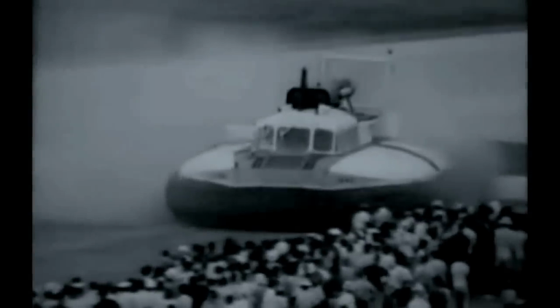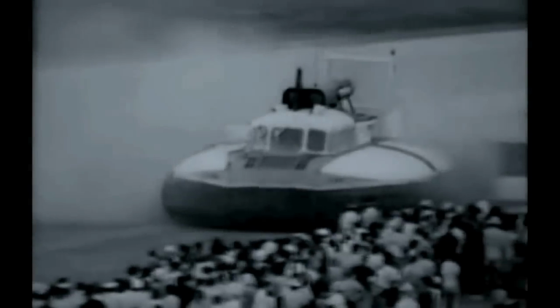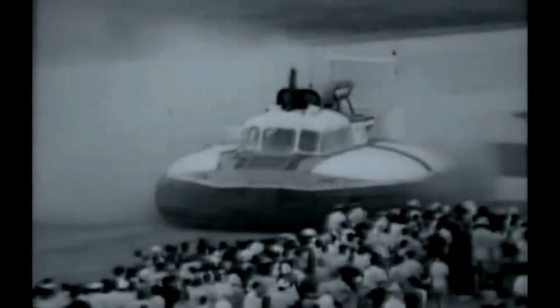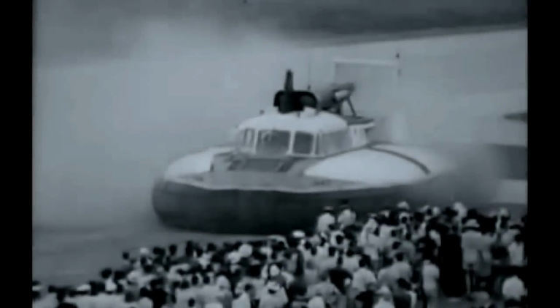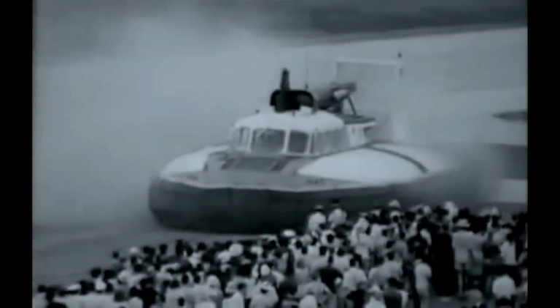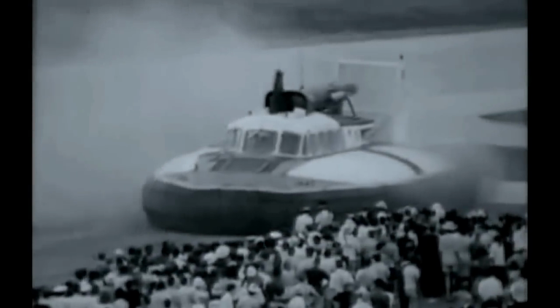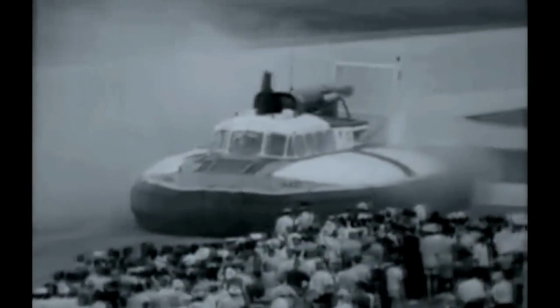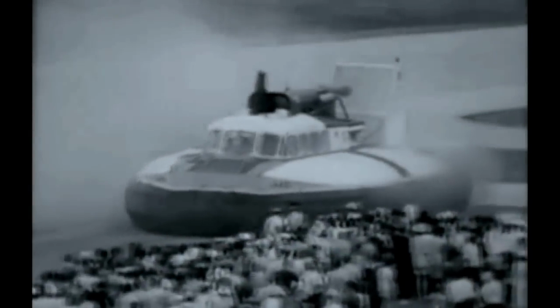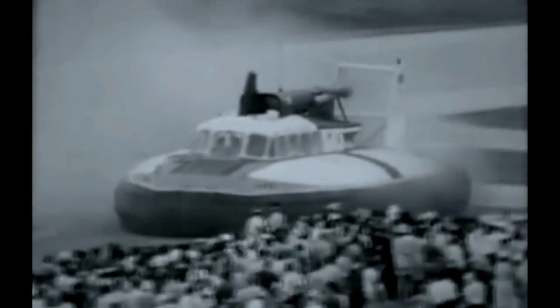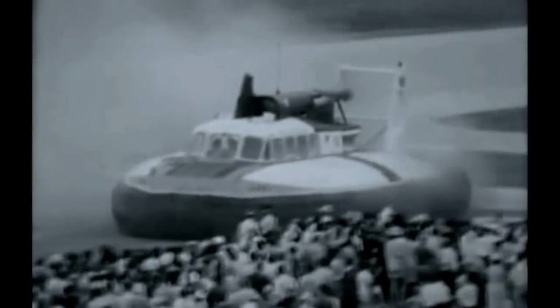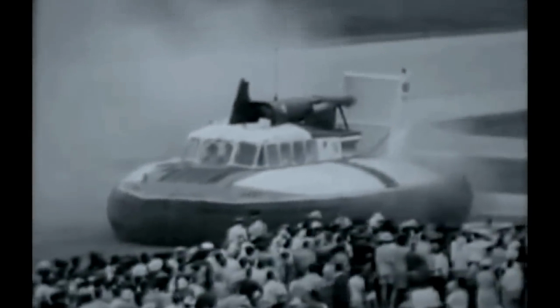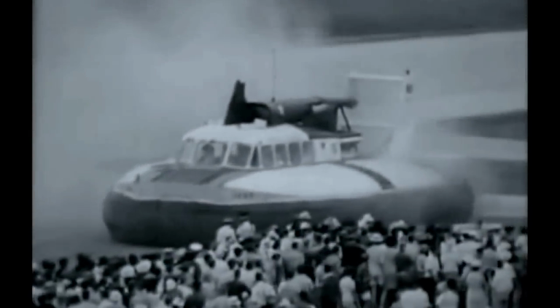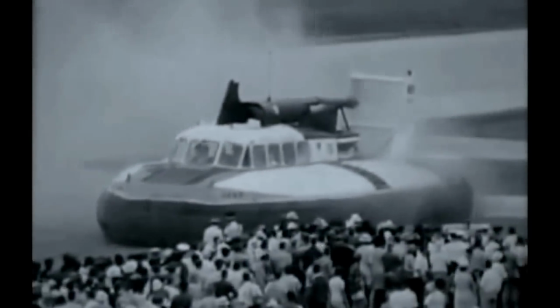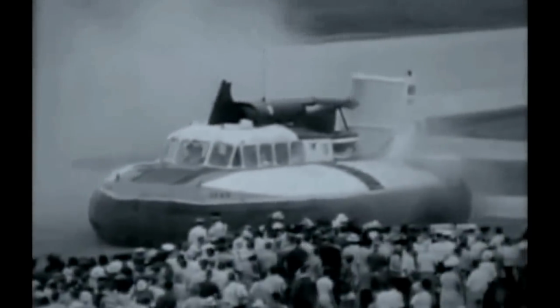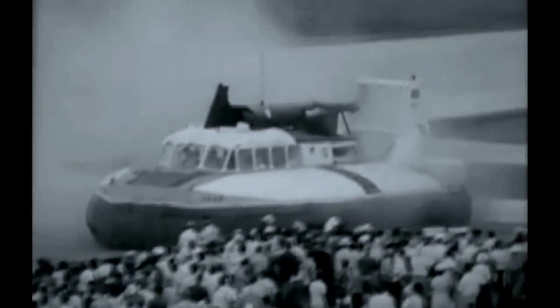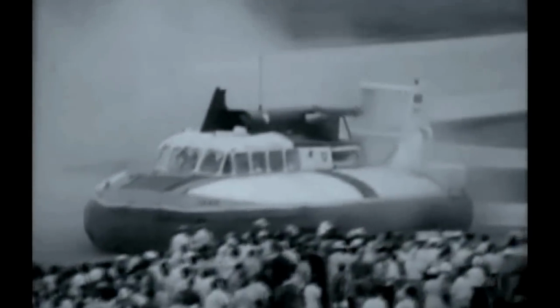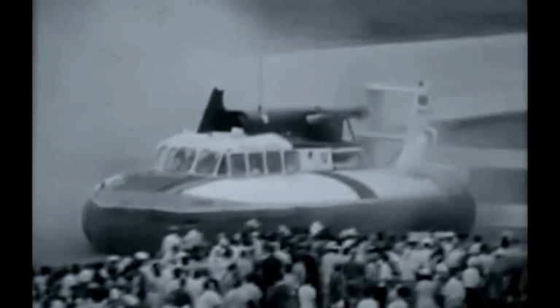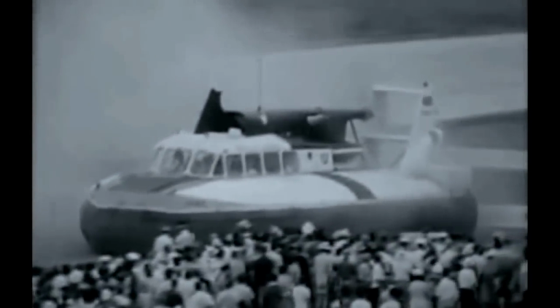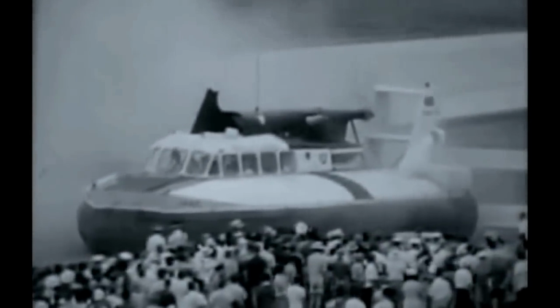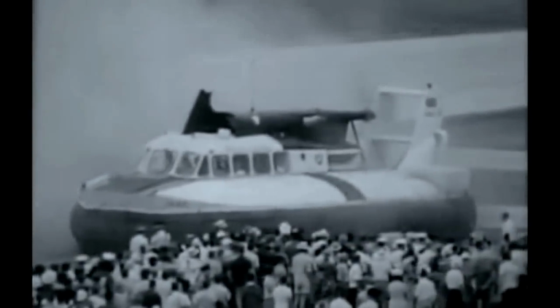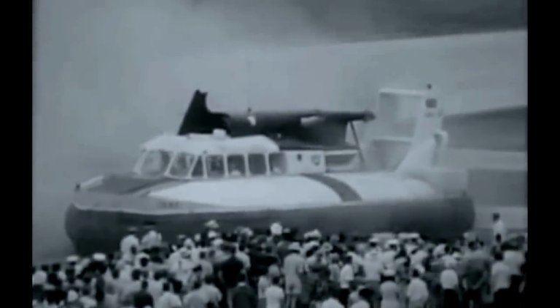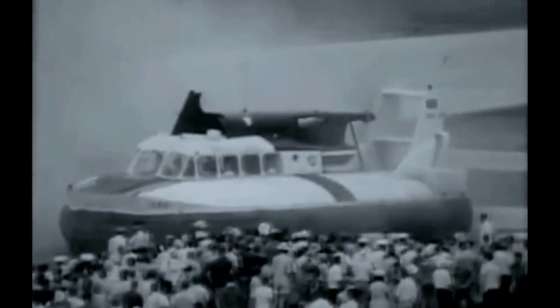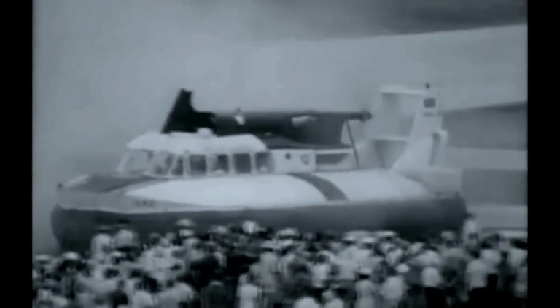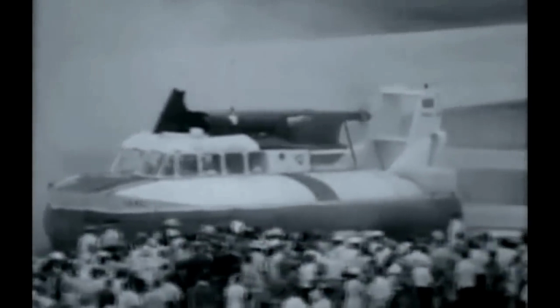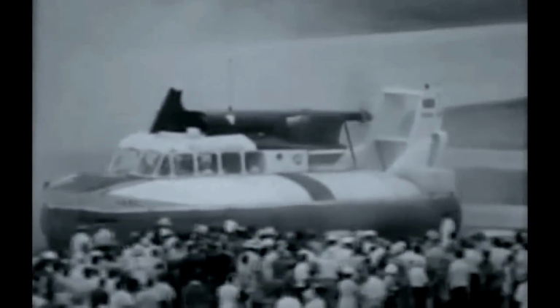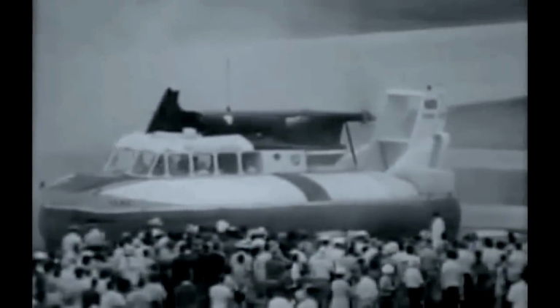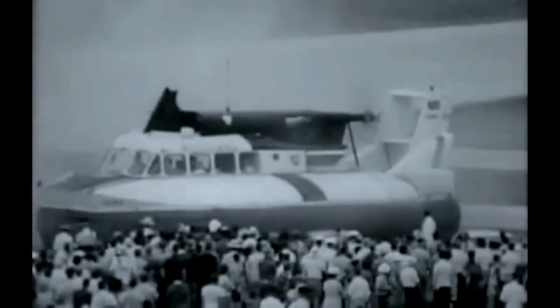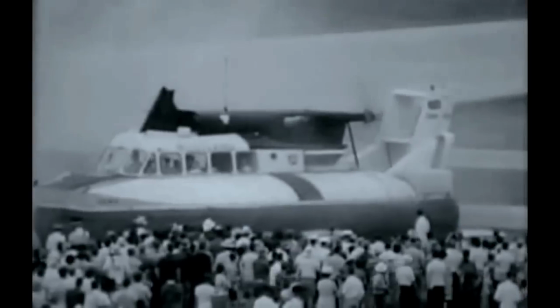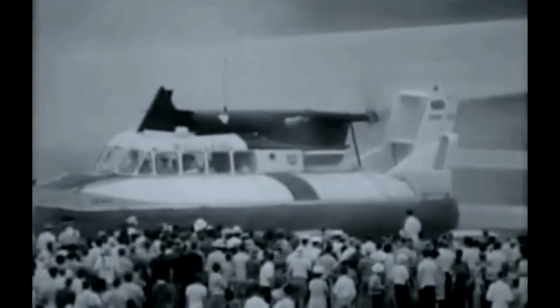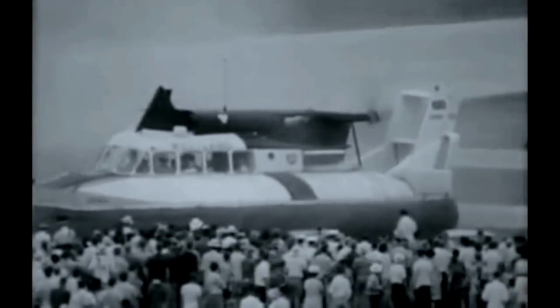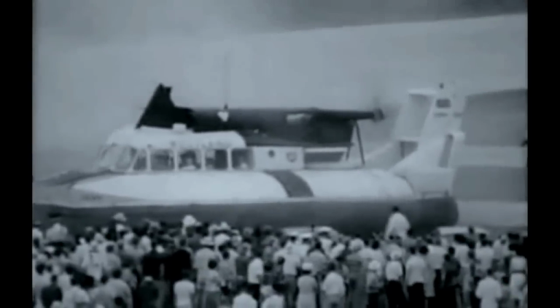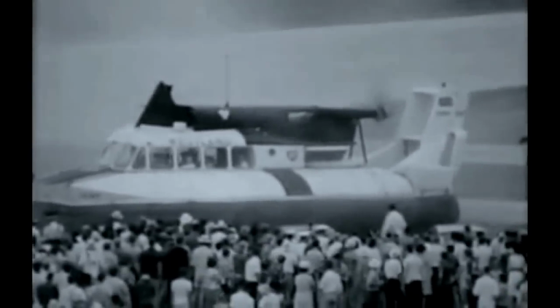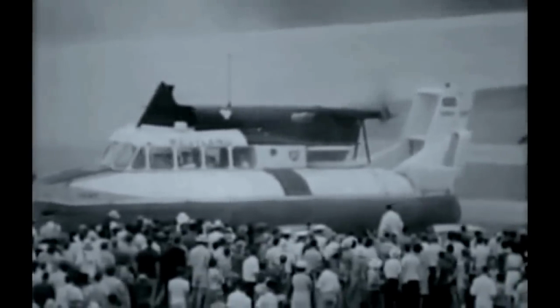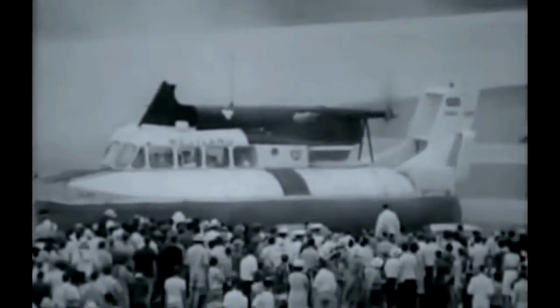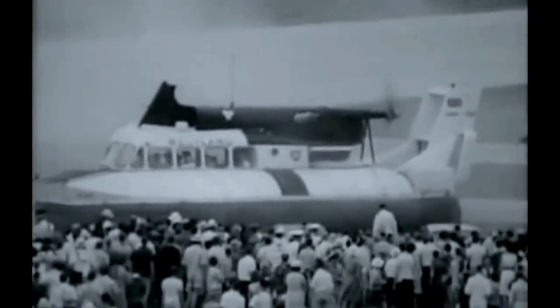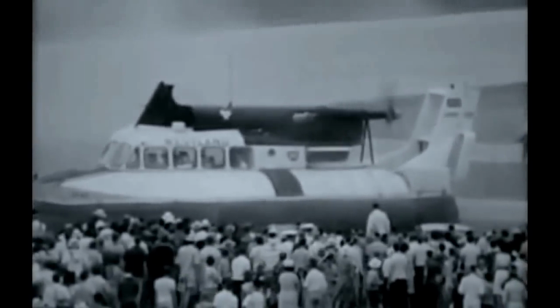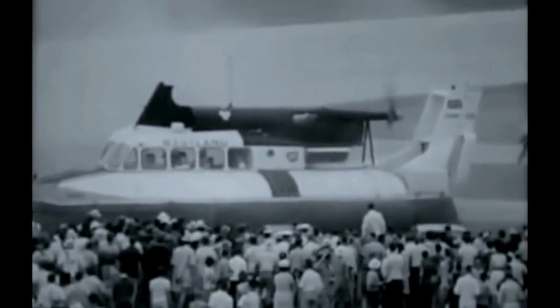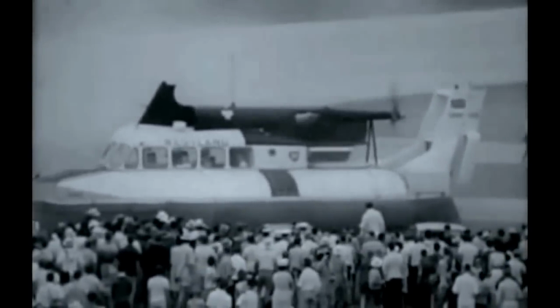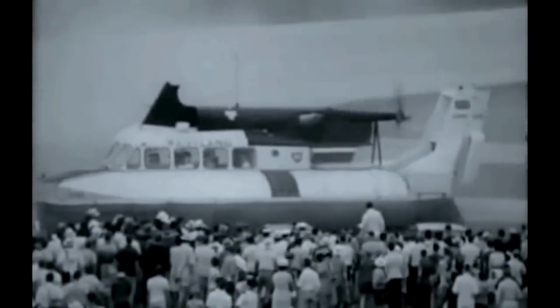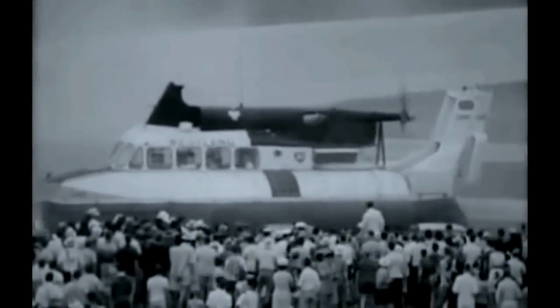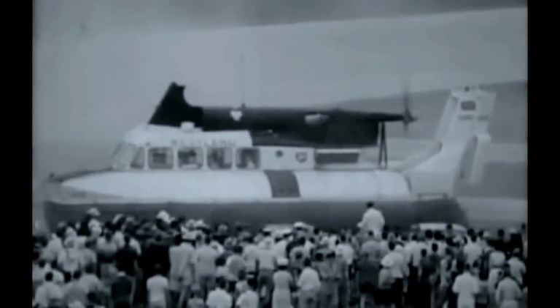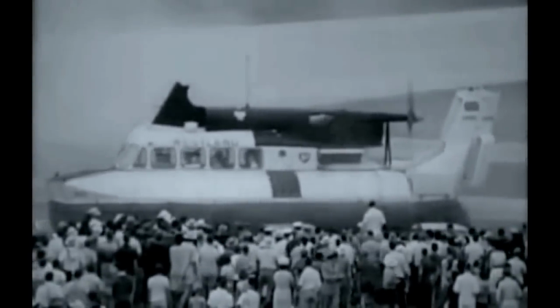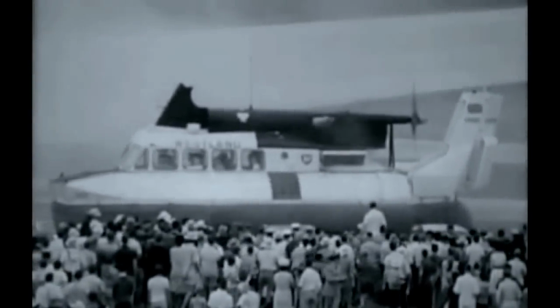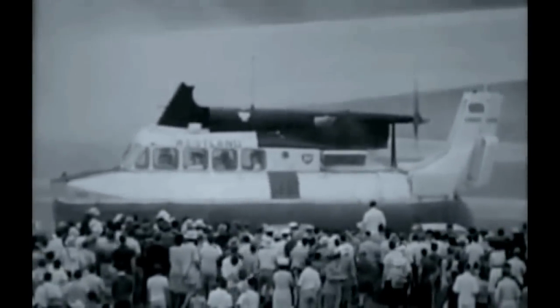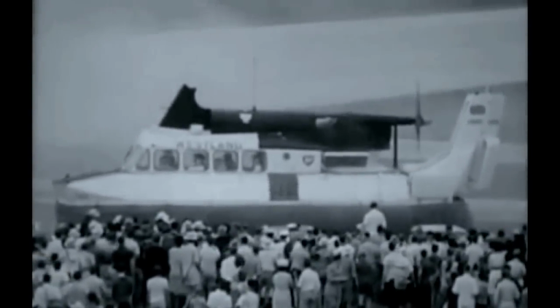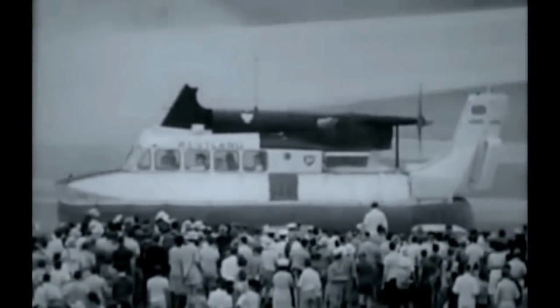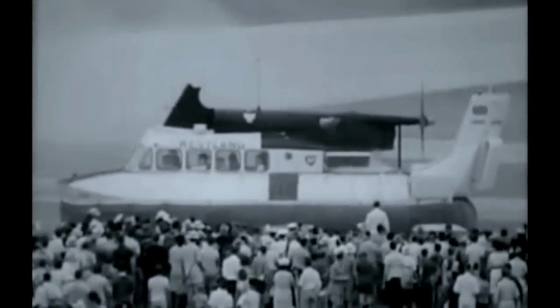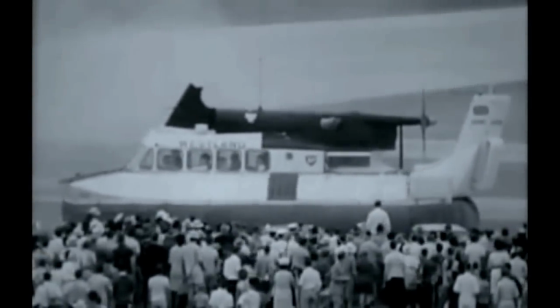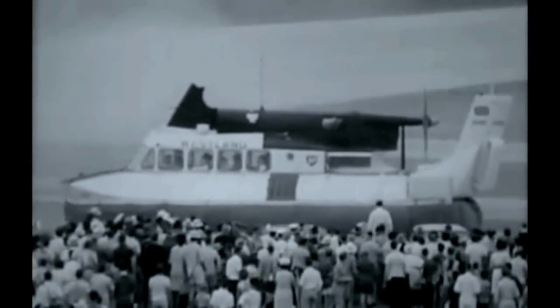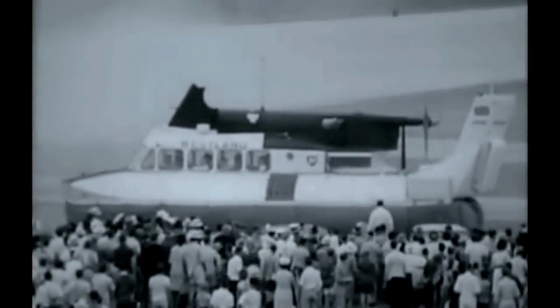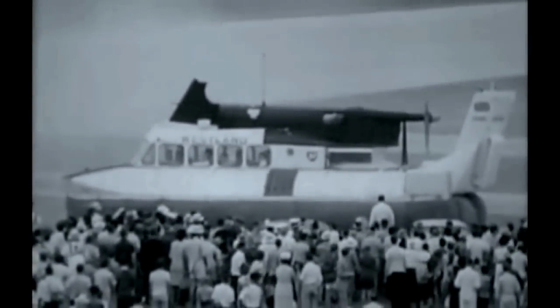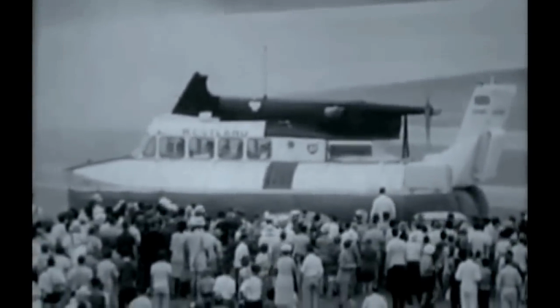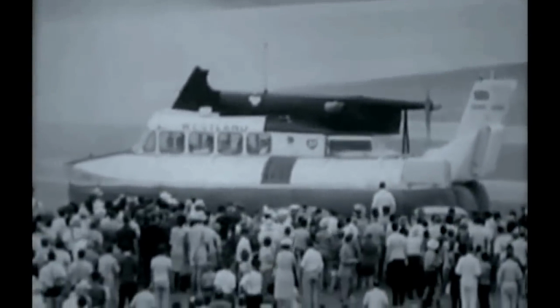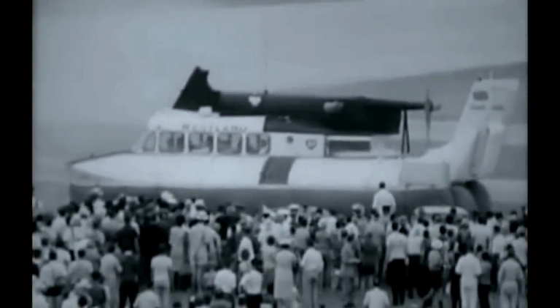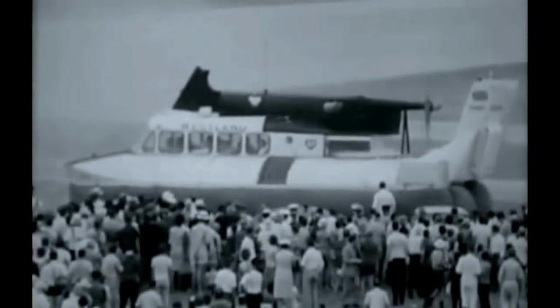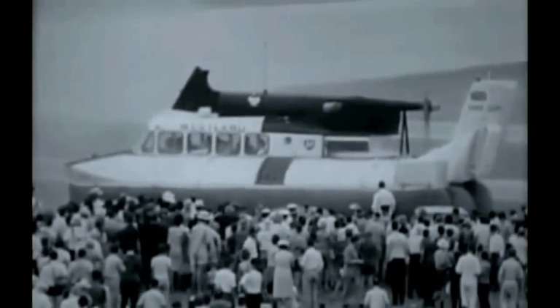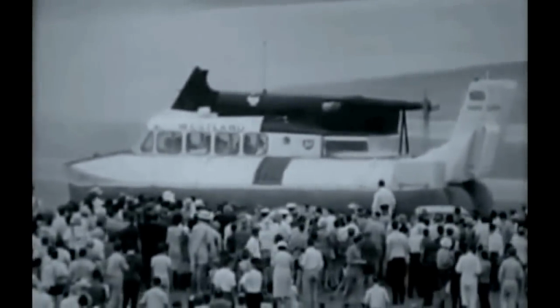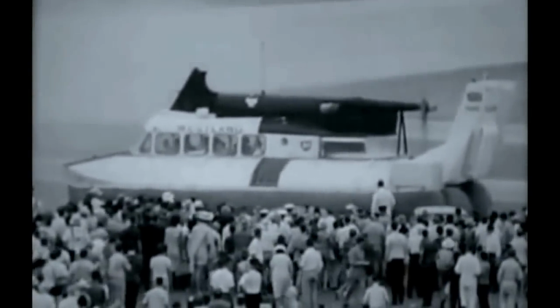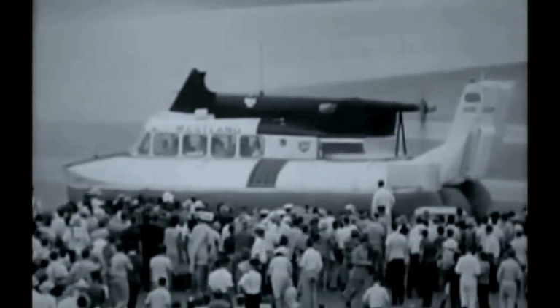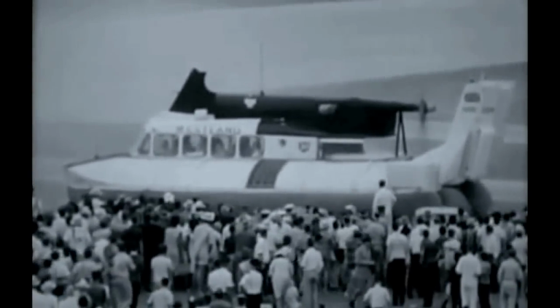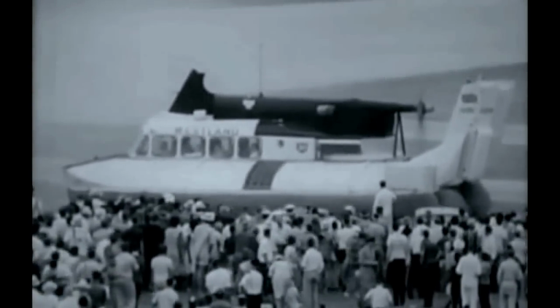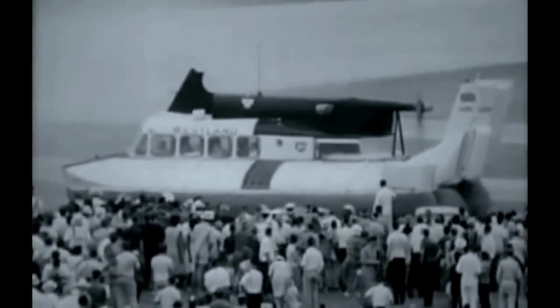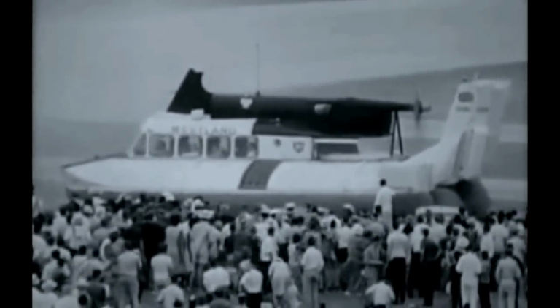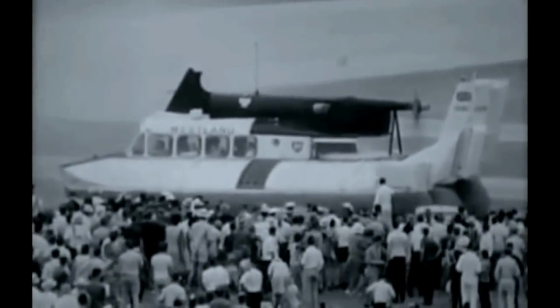The hovercraft is at home on land and sea, but aerobatics are beyond its capabilities. How frustrating.